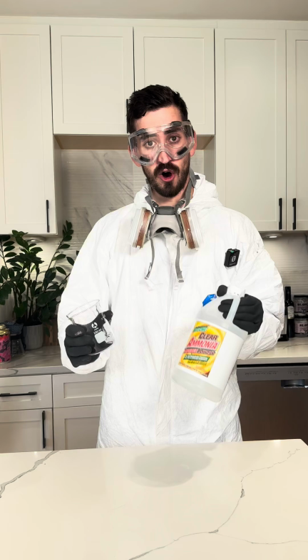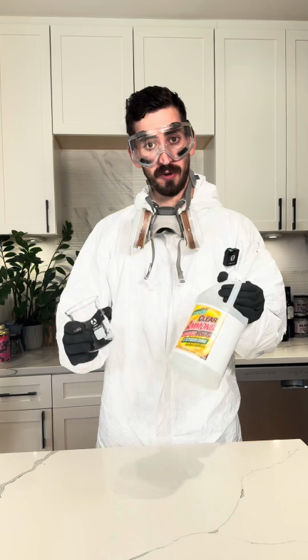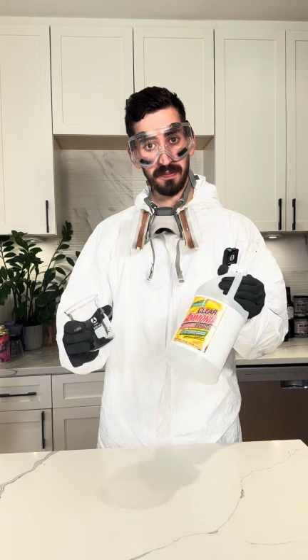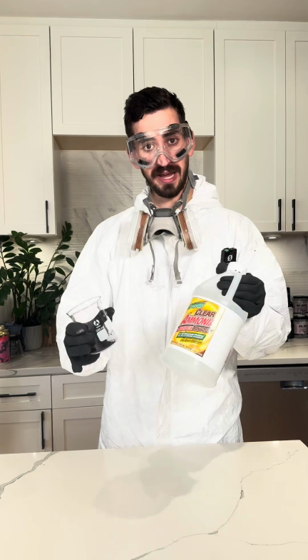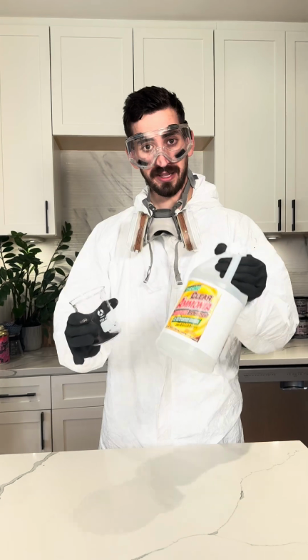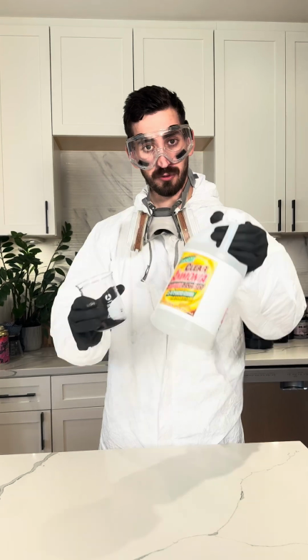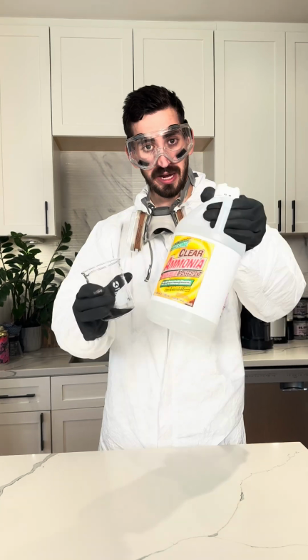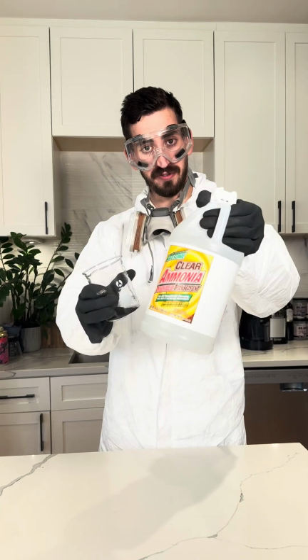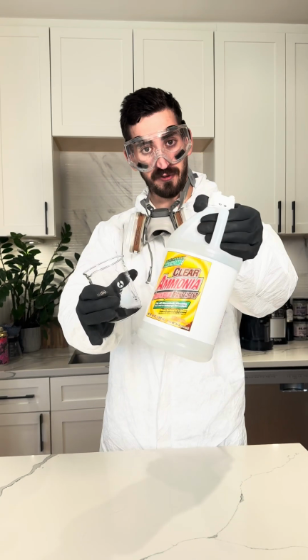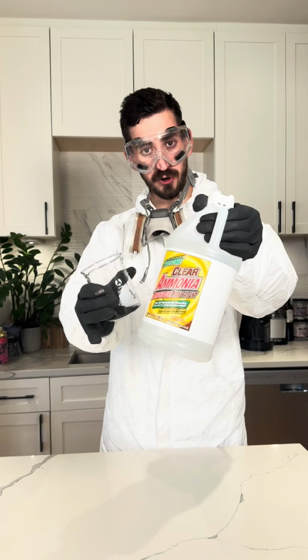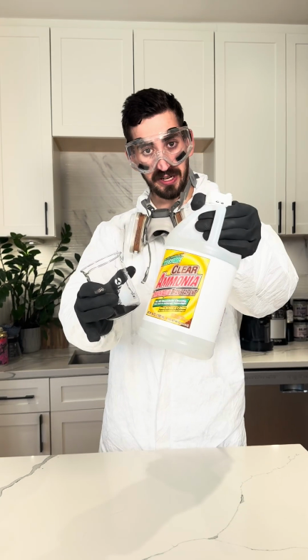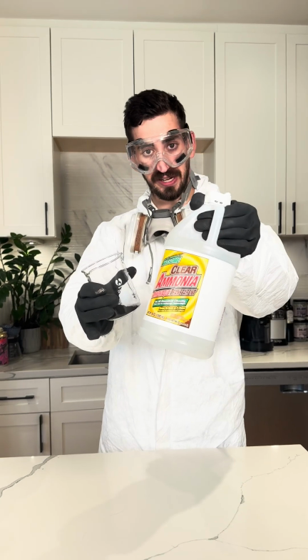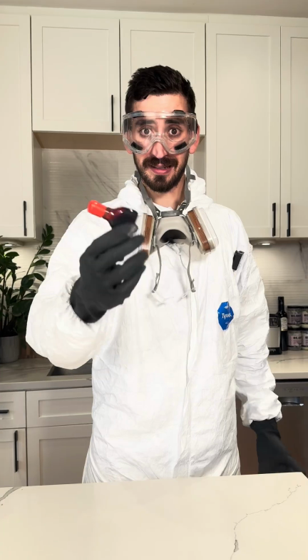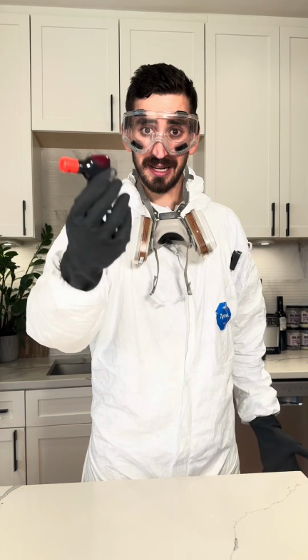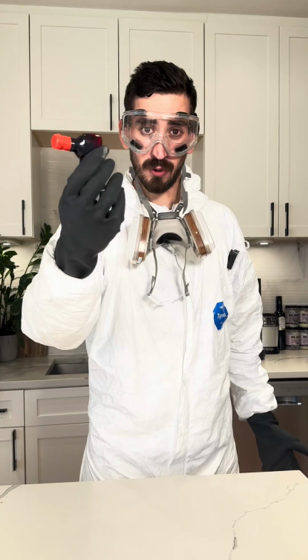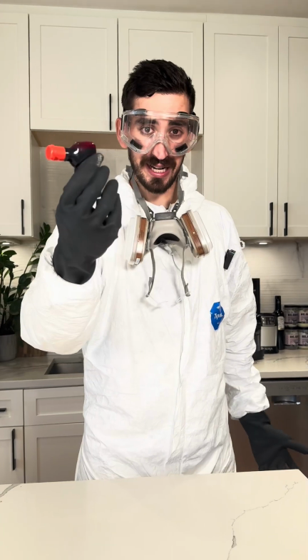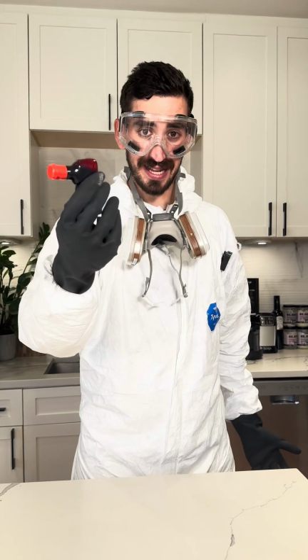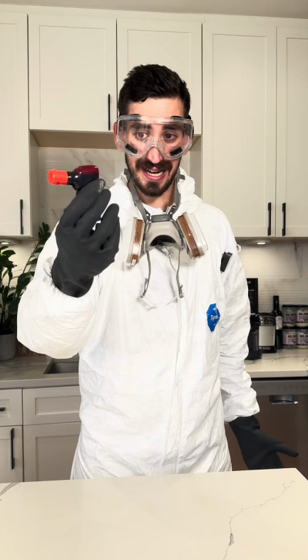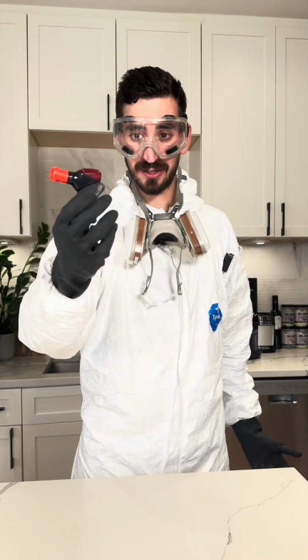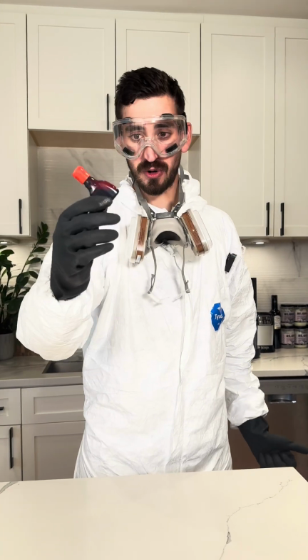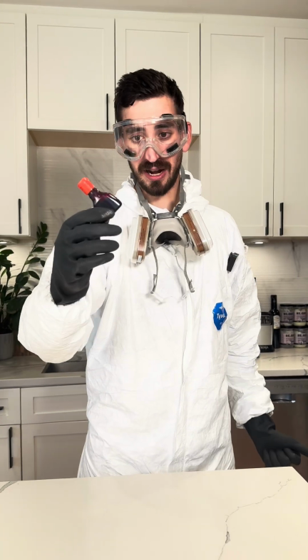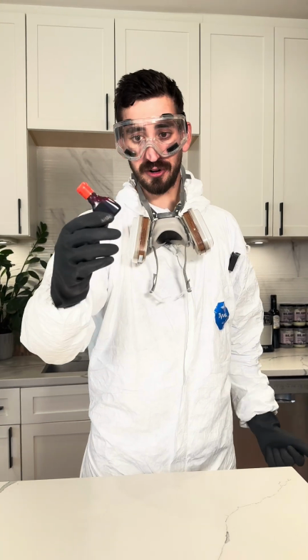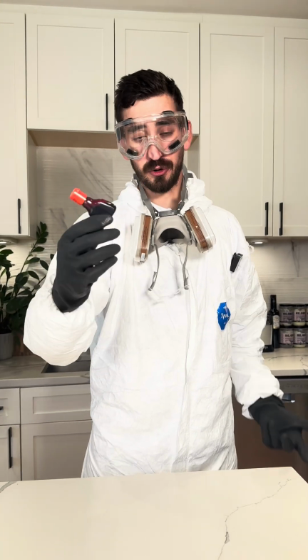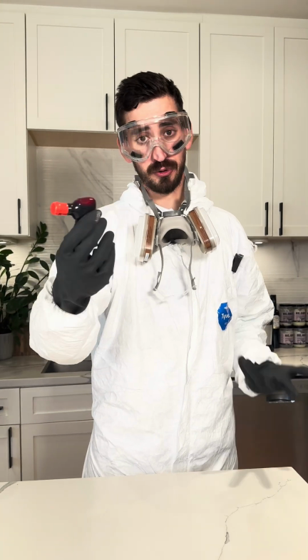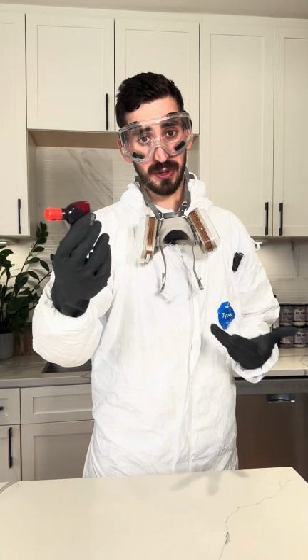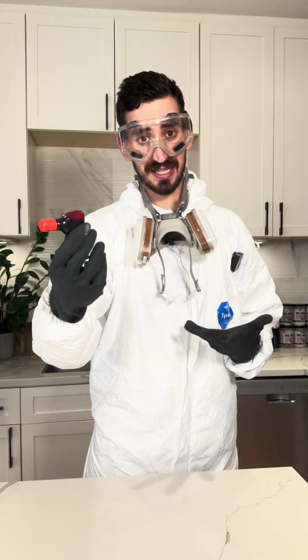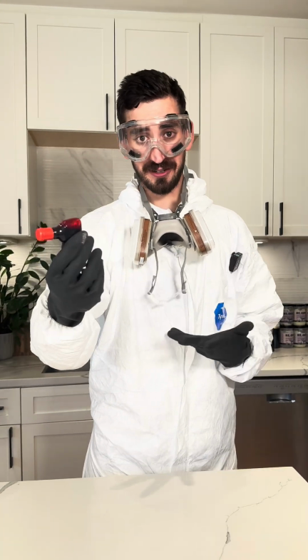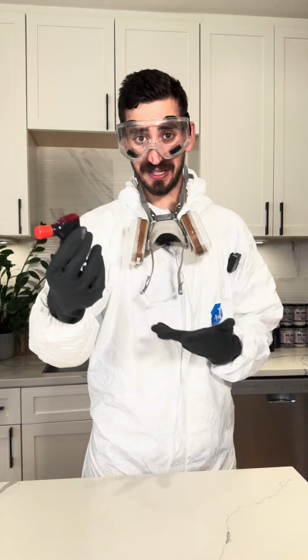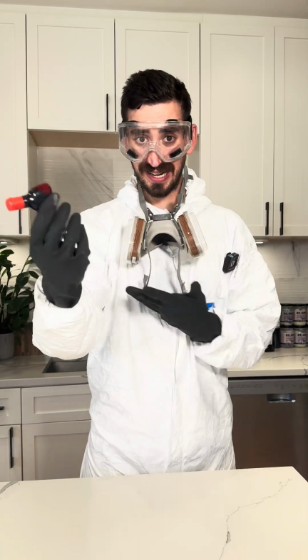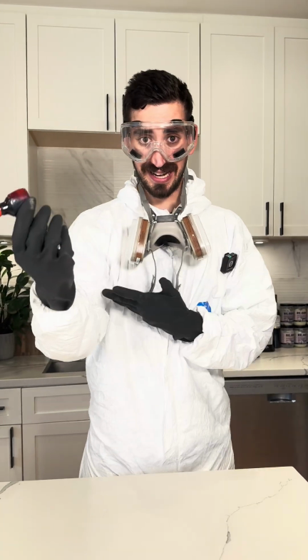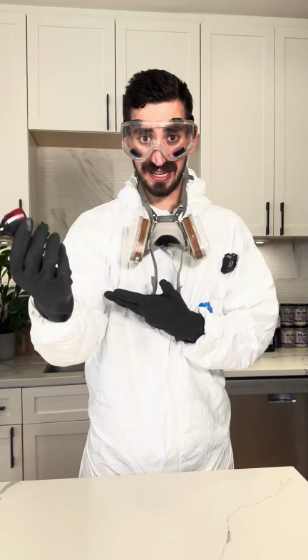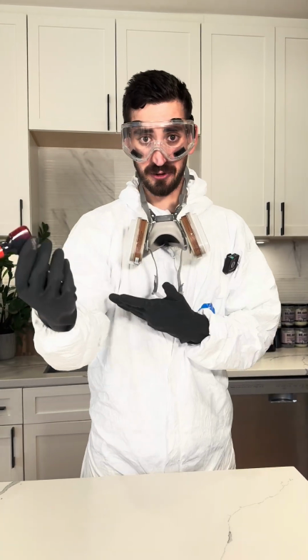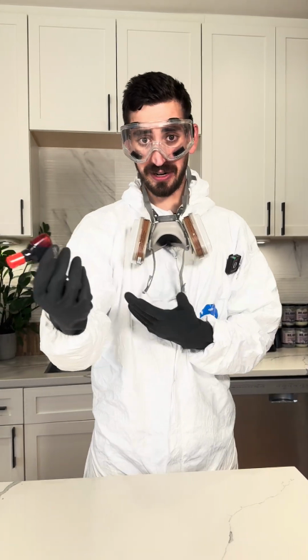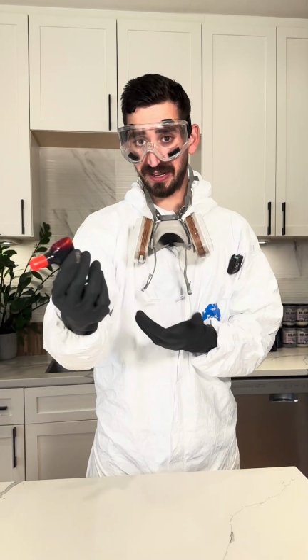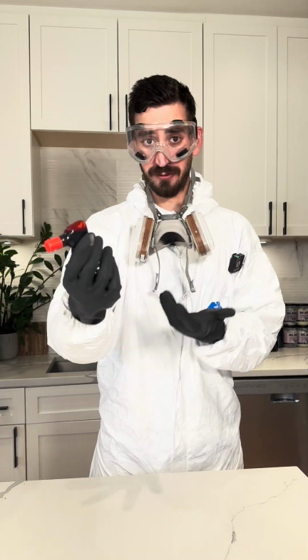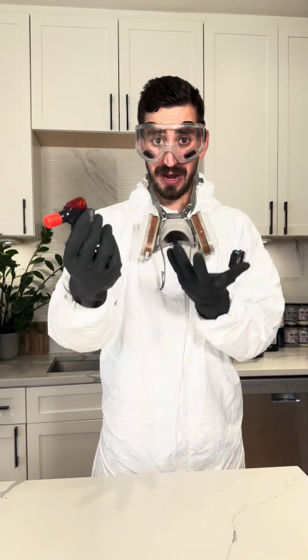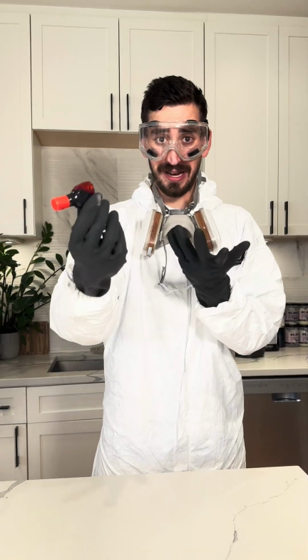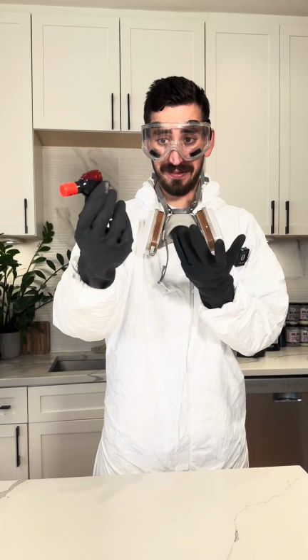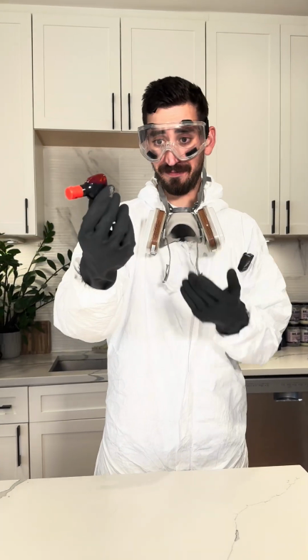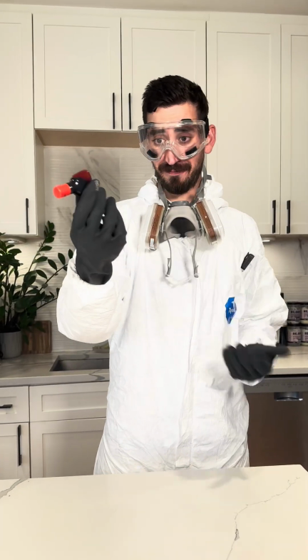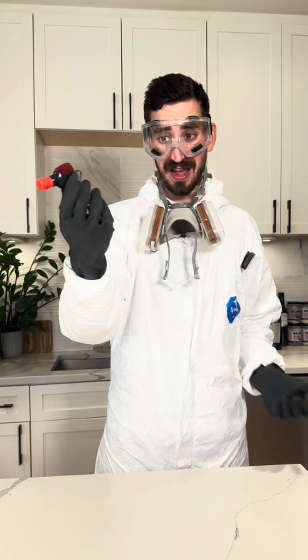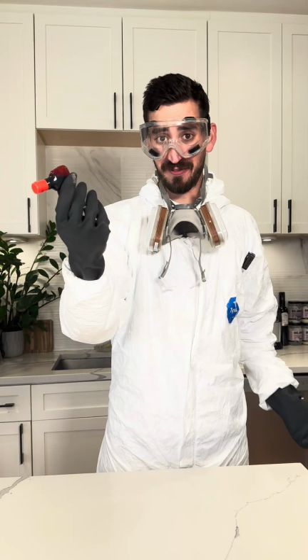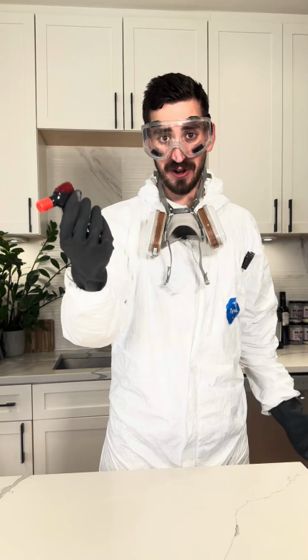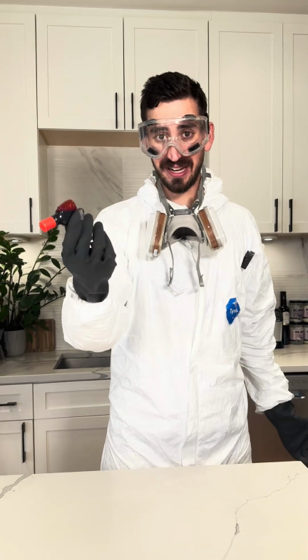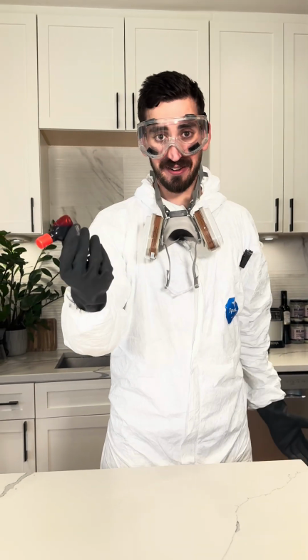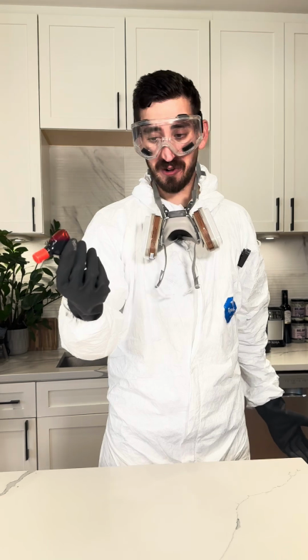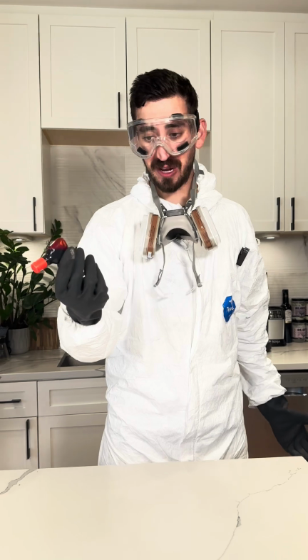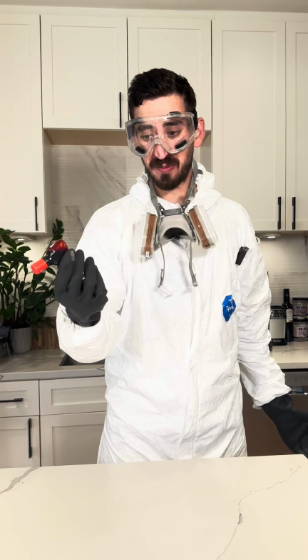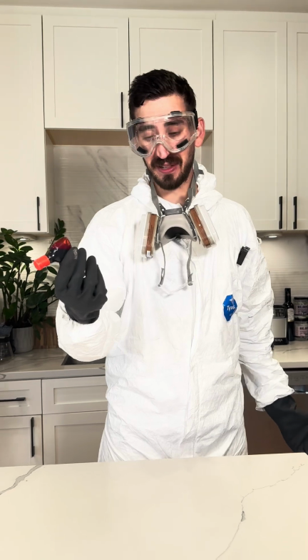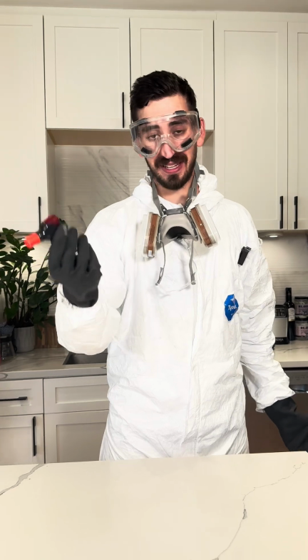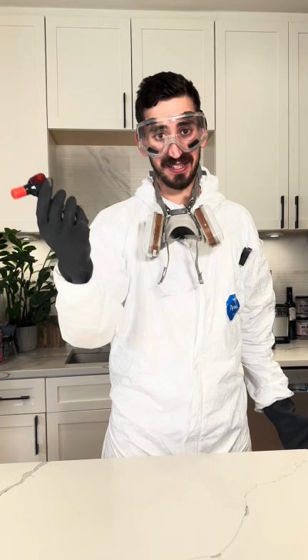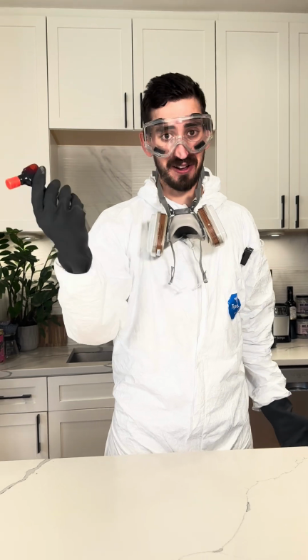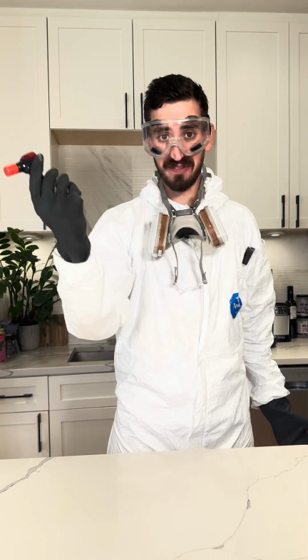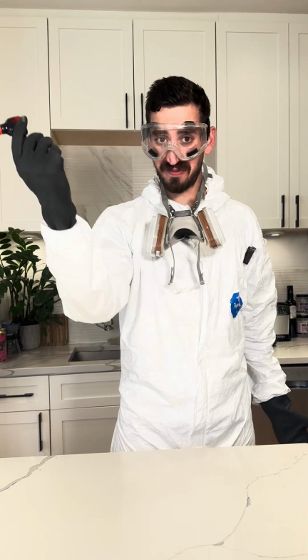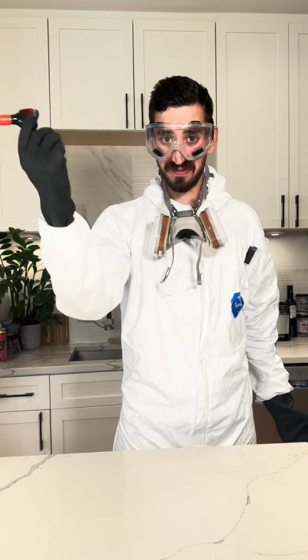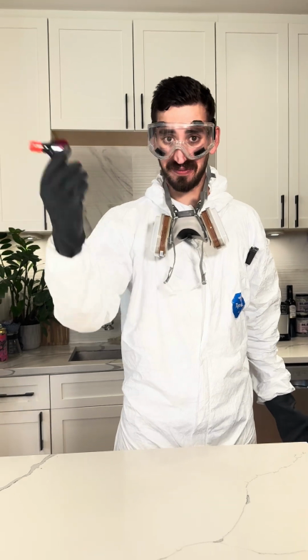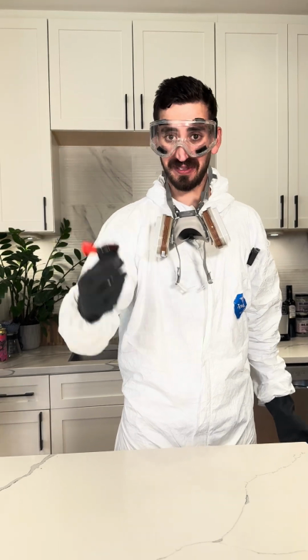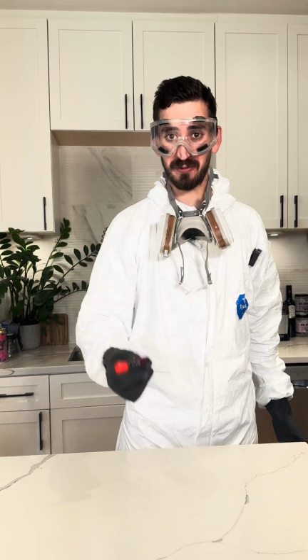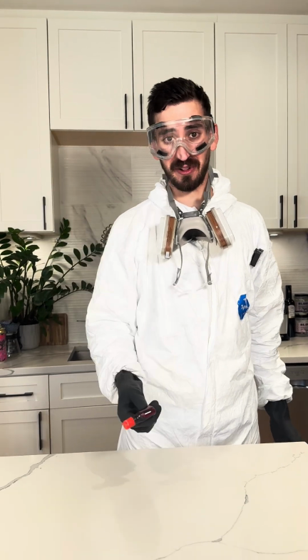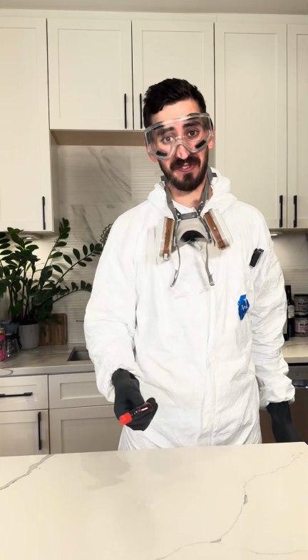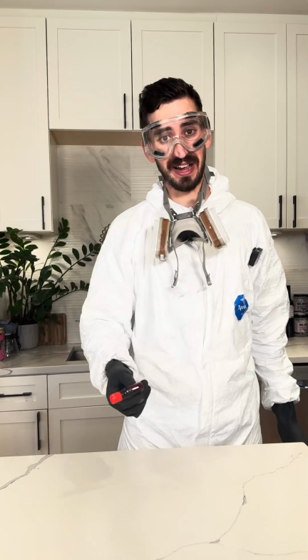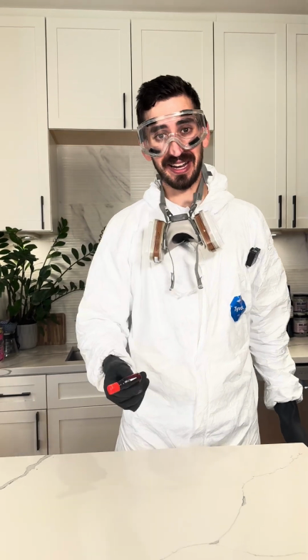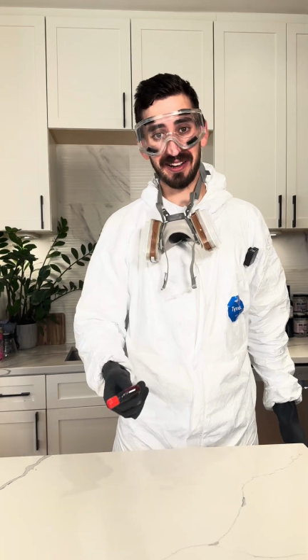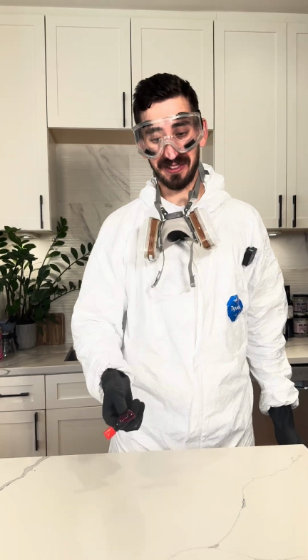Homemade Red 40. Let's see what it takes to color your Twizzlers and Gatorade red. I have no idea if we can pull this off — we'll find out.